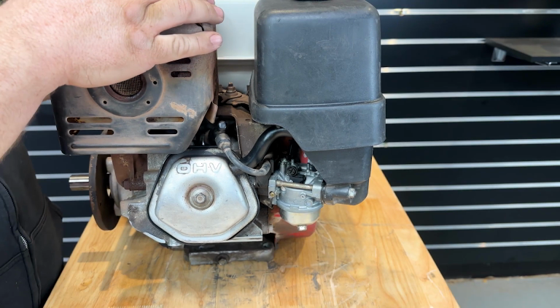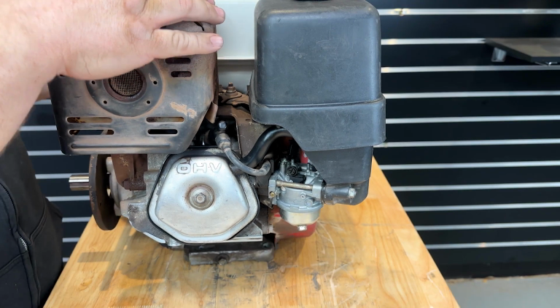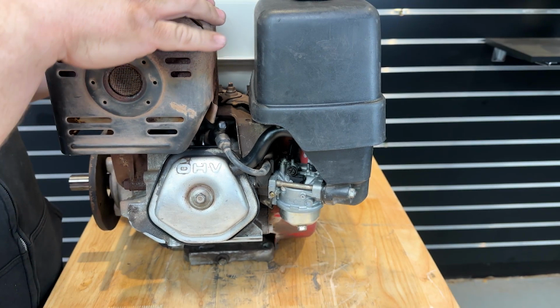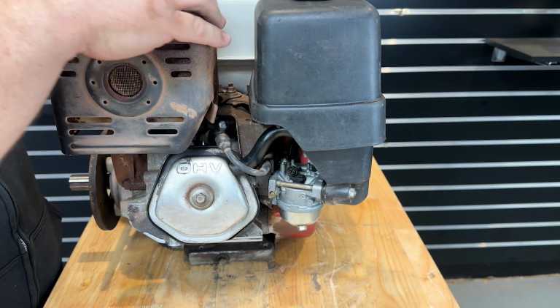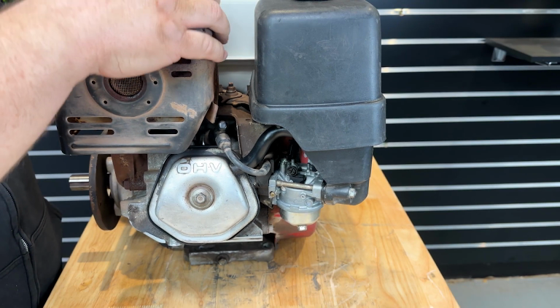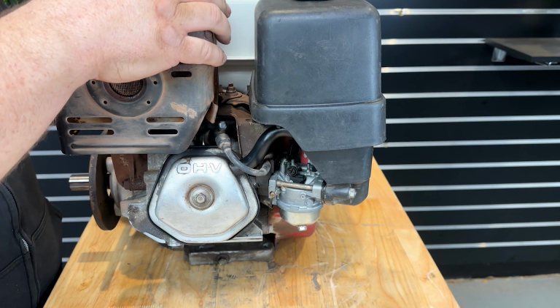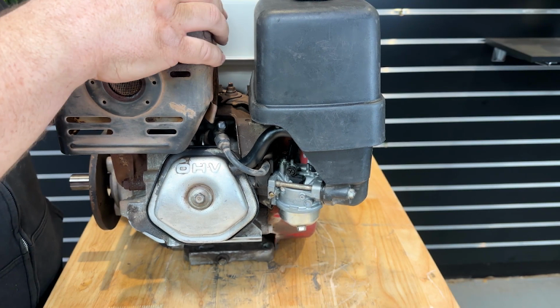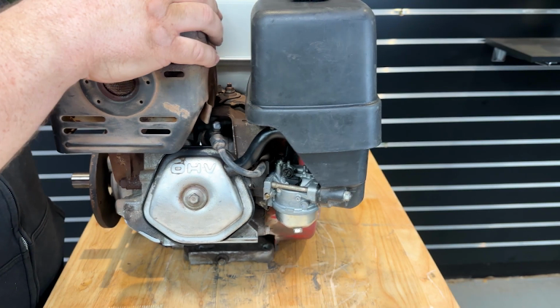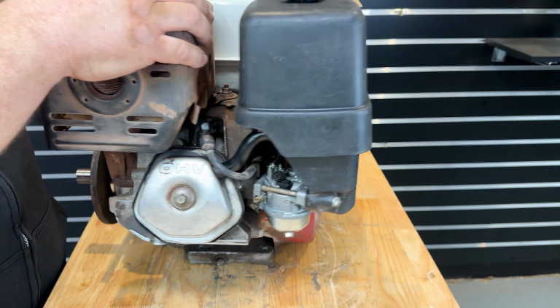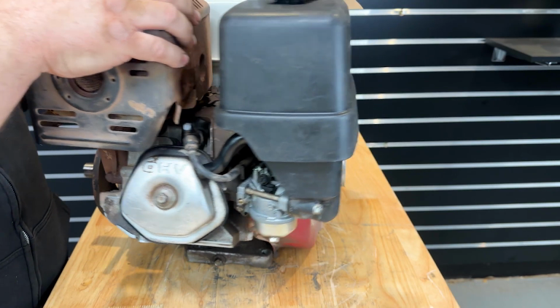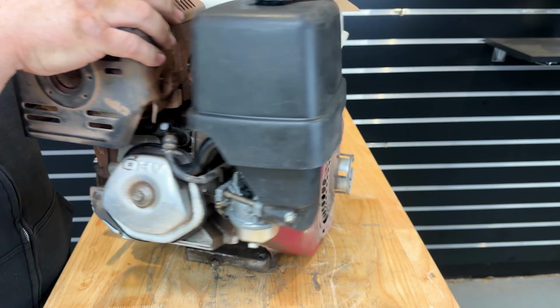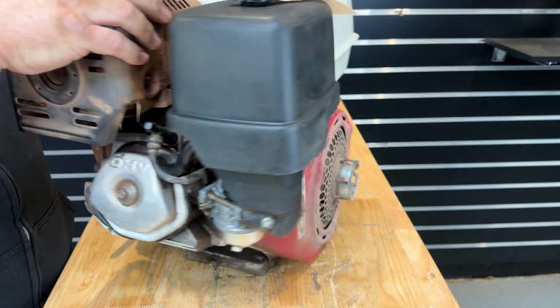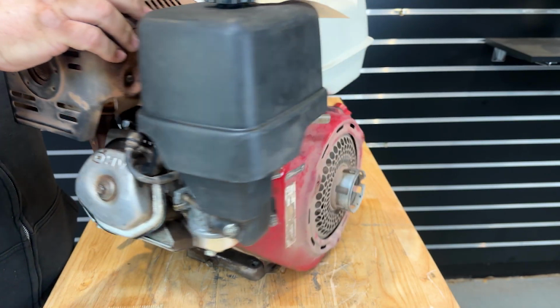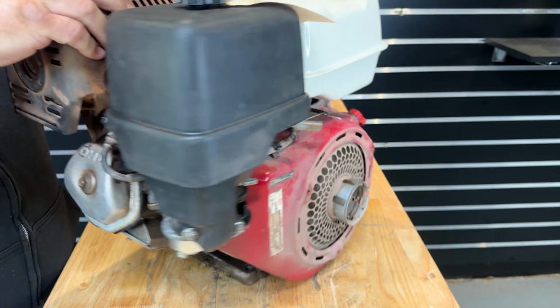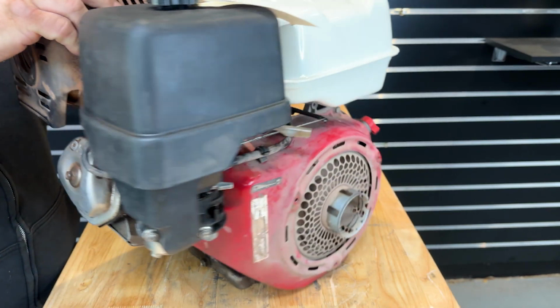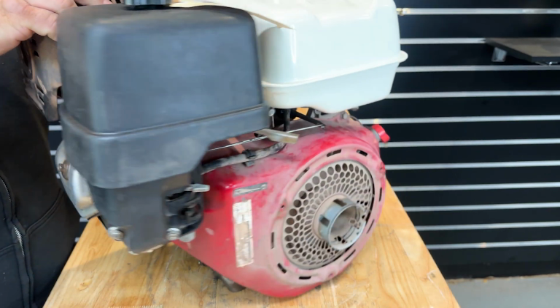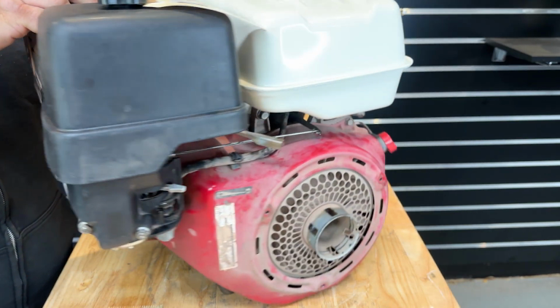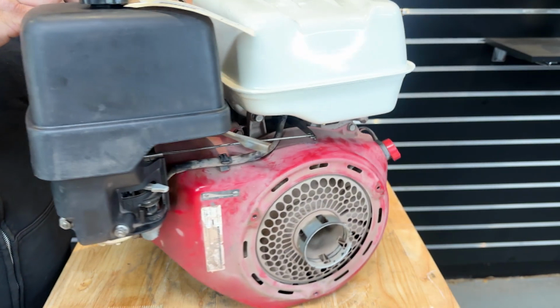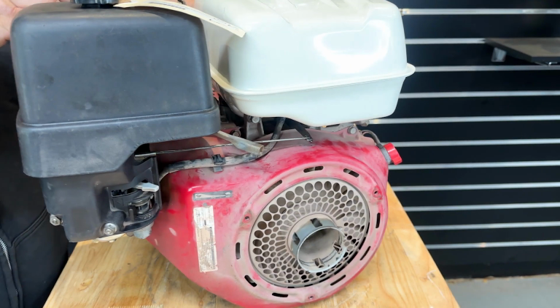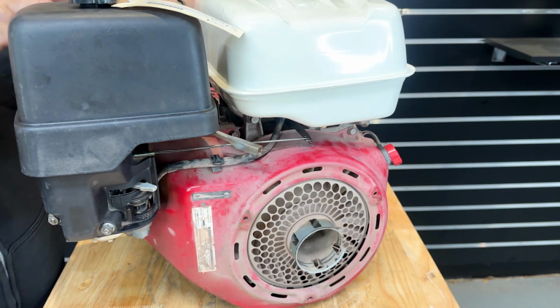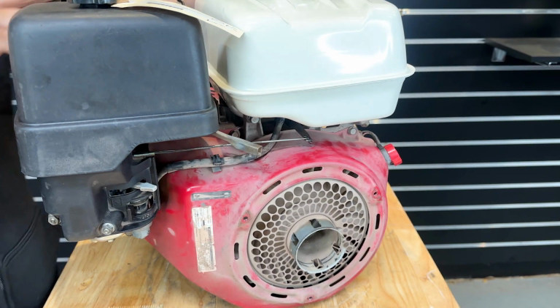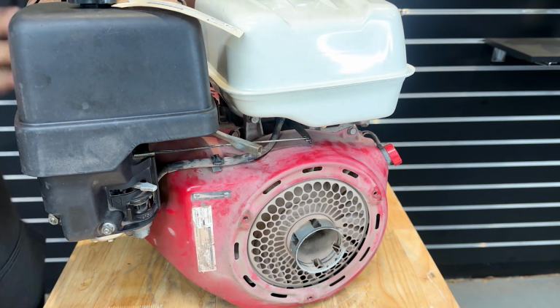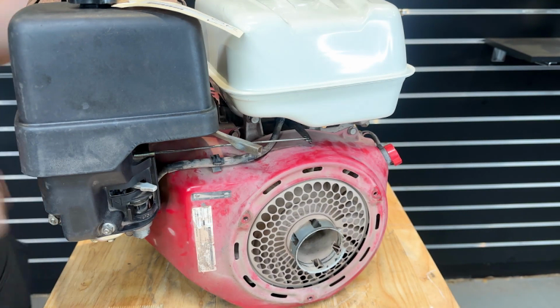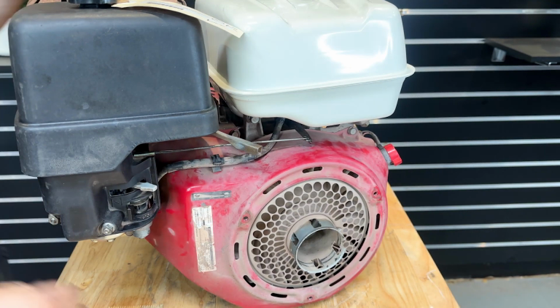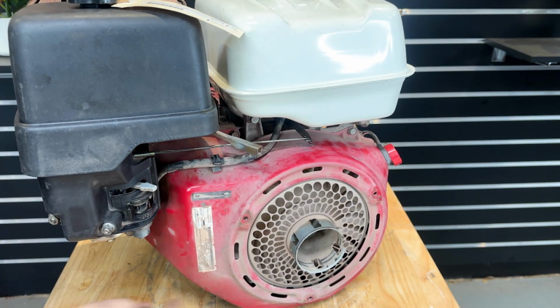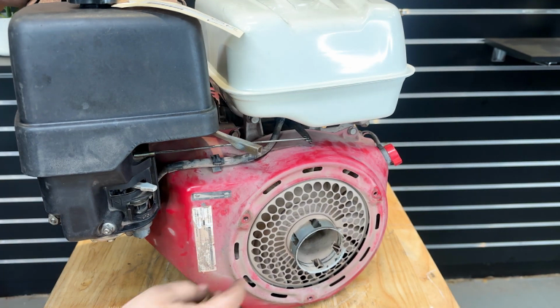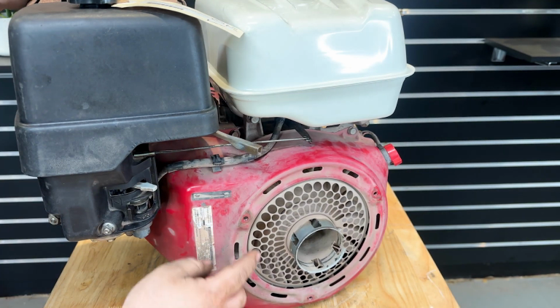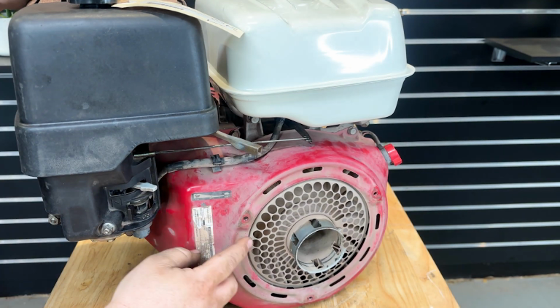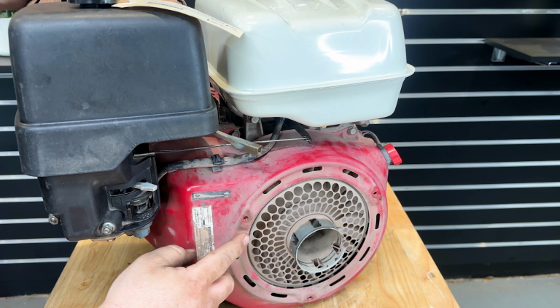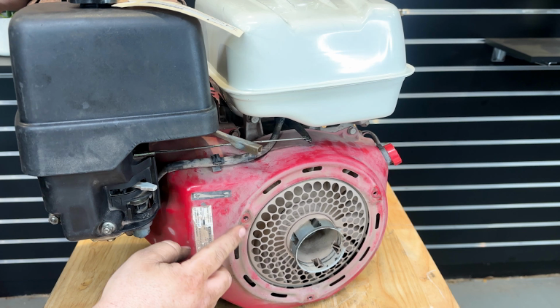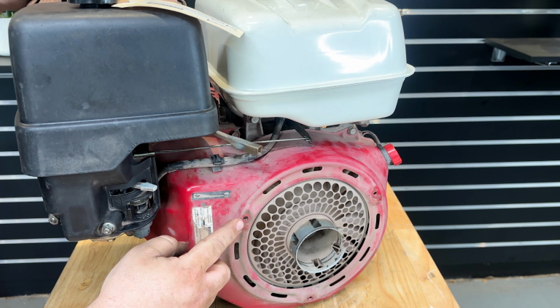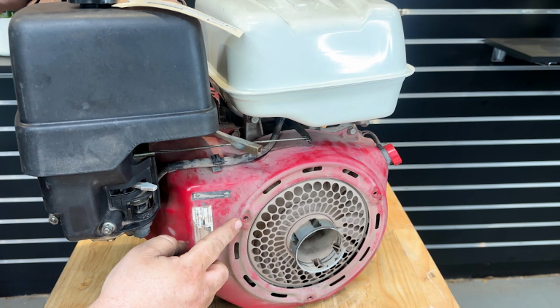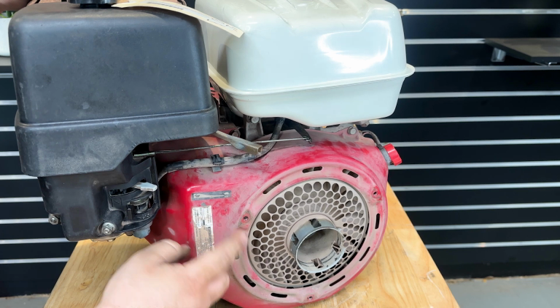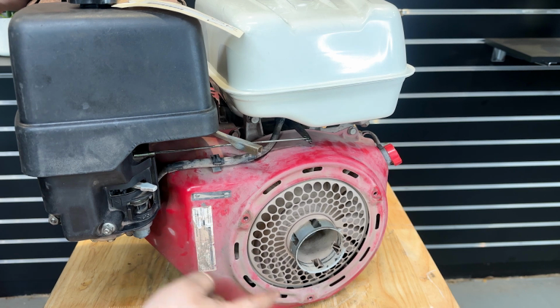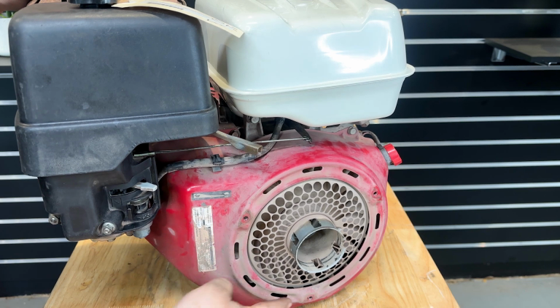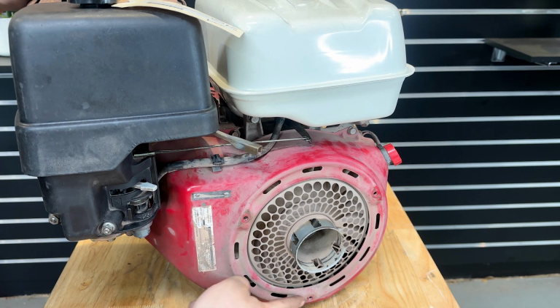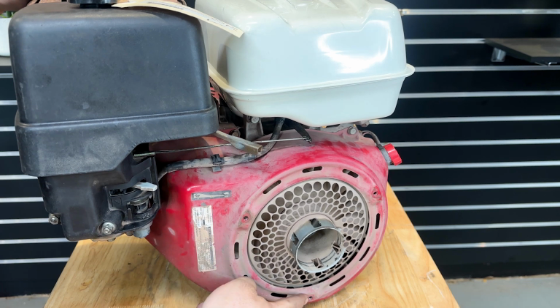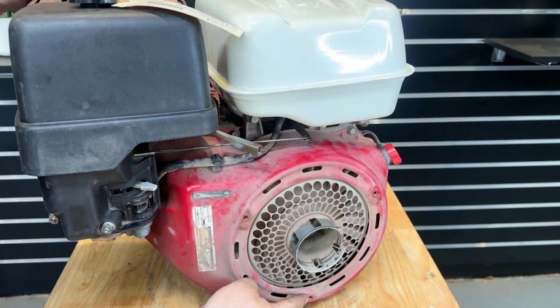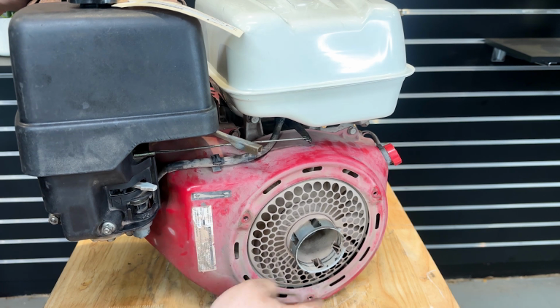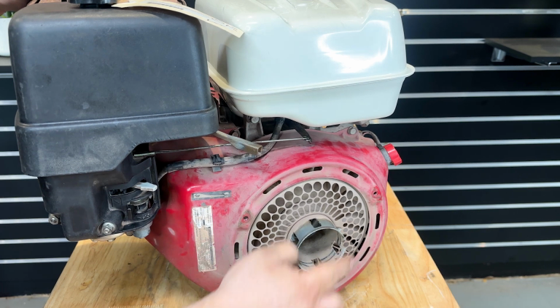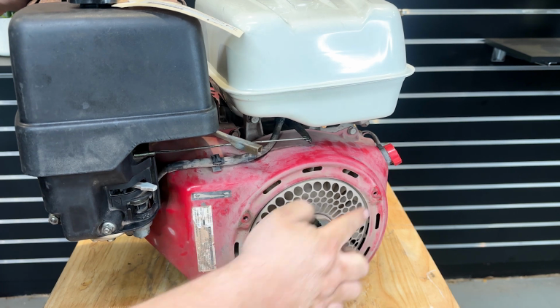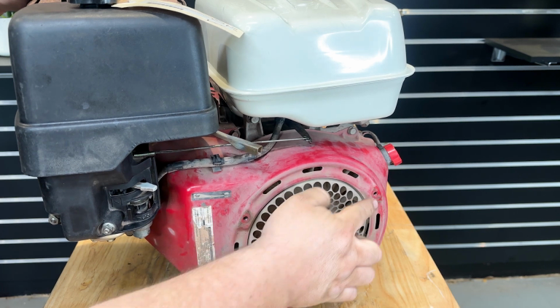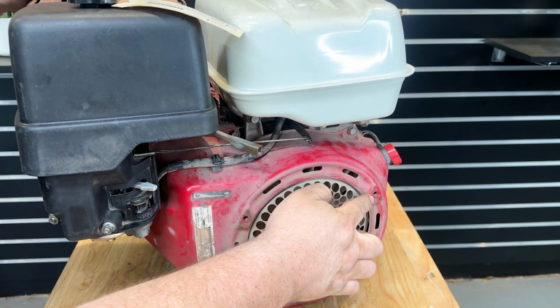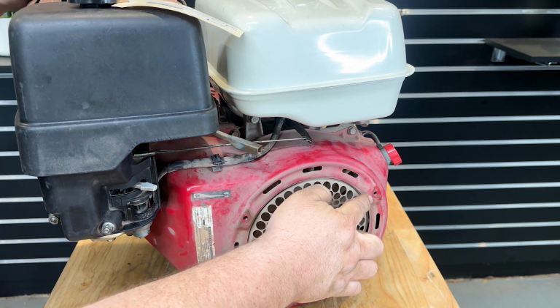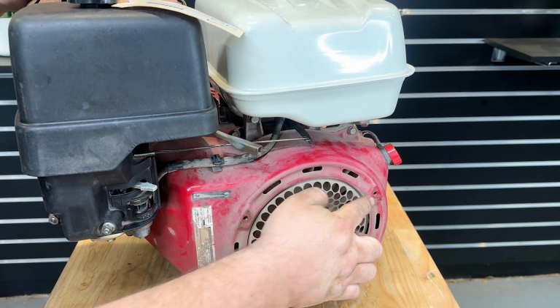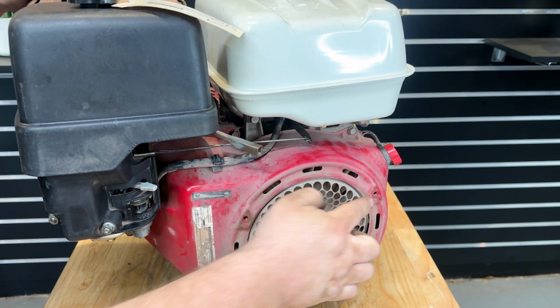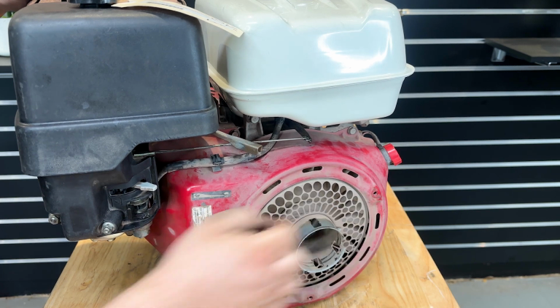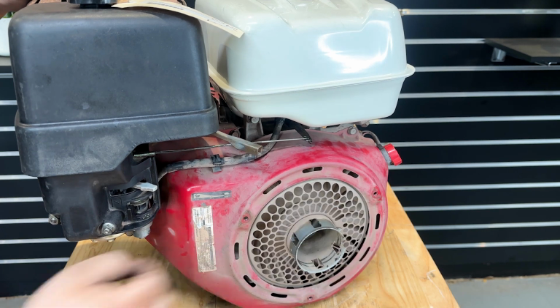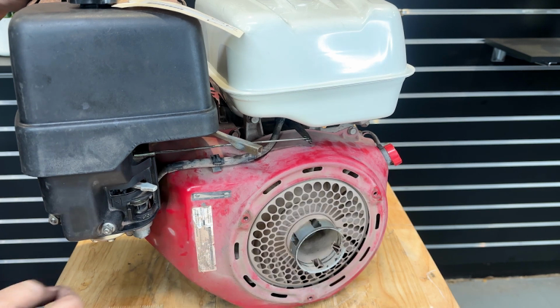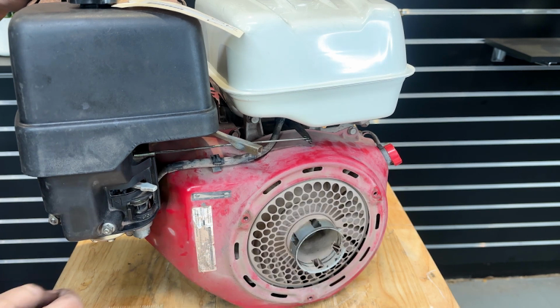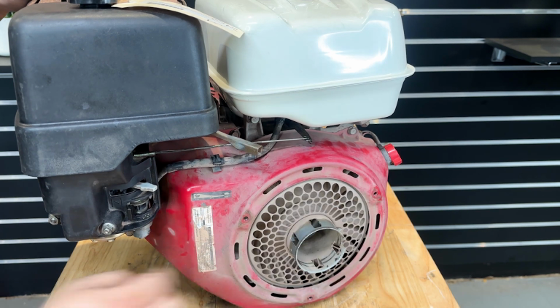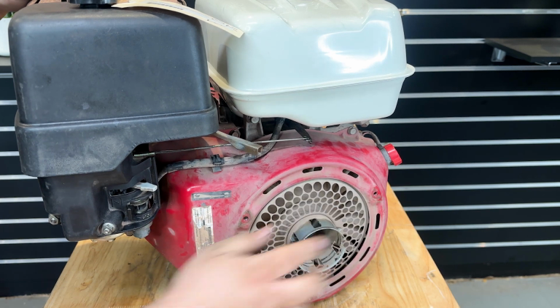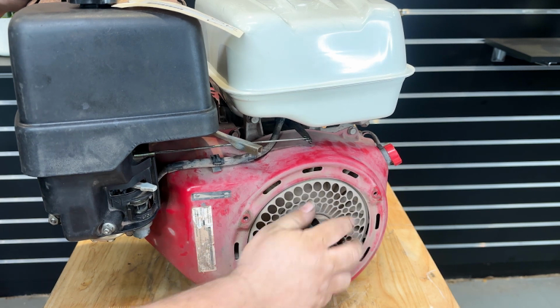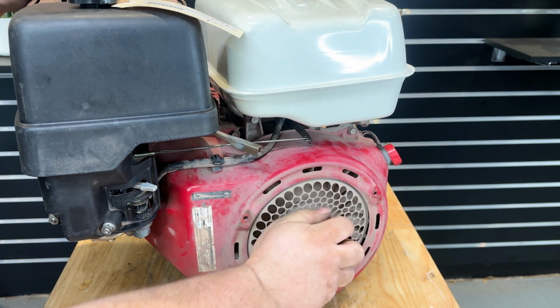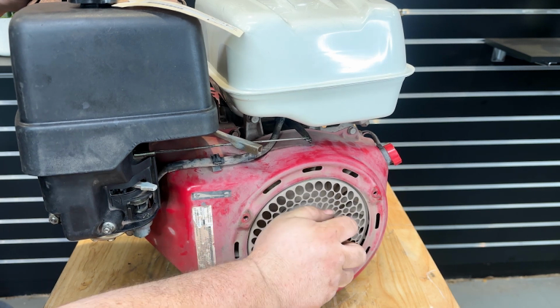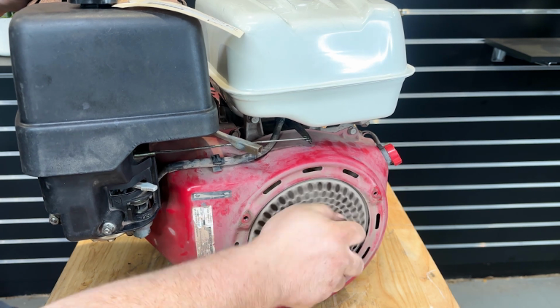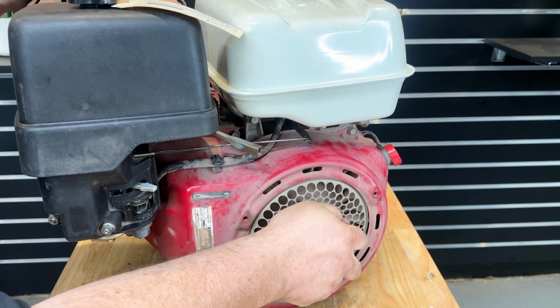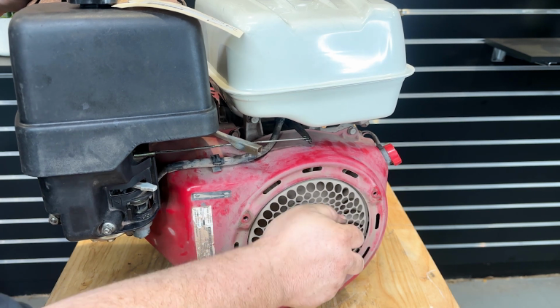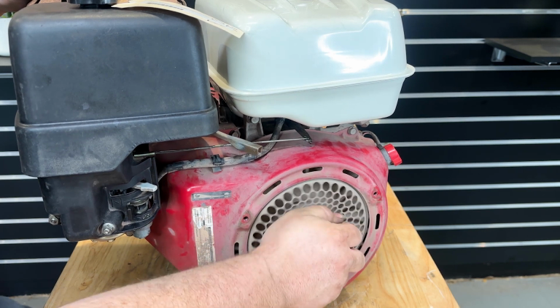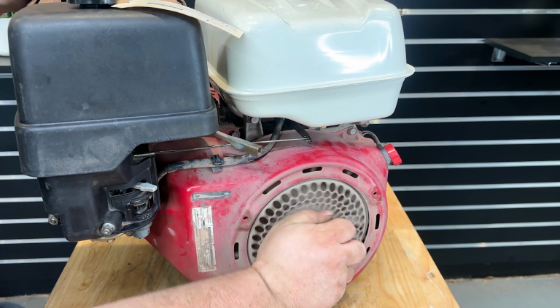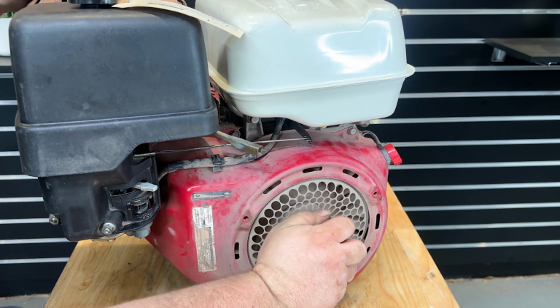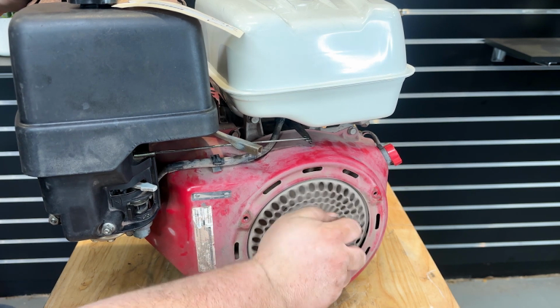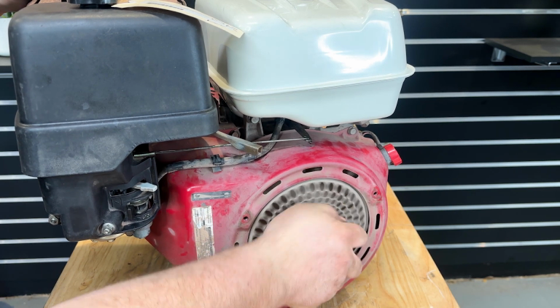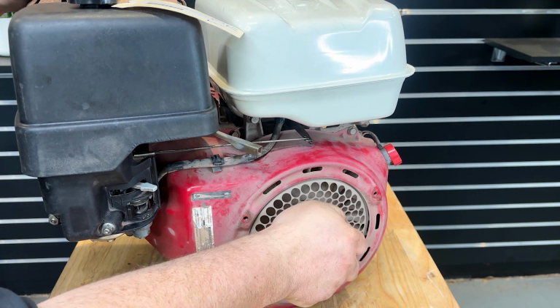The first step is to remove the recoil — I've already done it on this one. It's three 10mm bolts, just so you can turn the engine over easily.